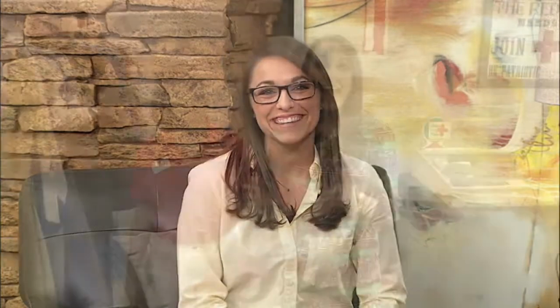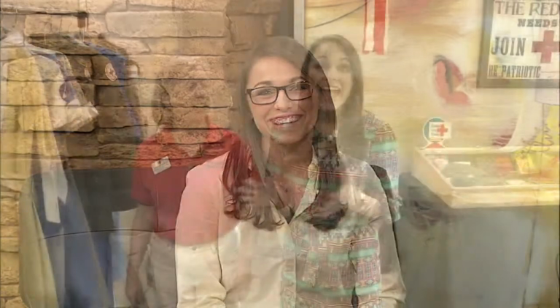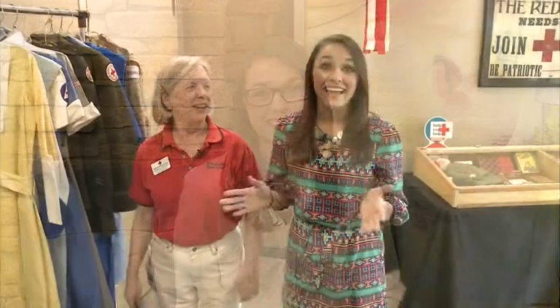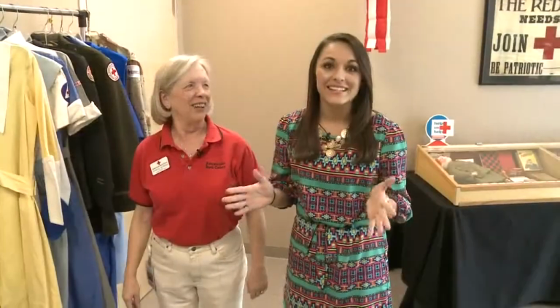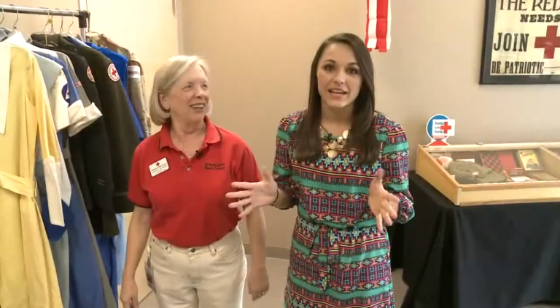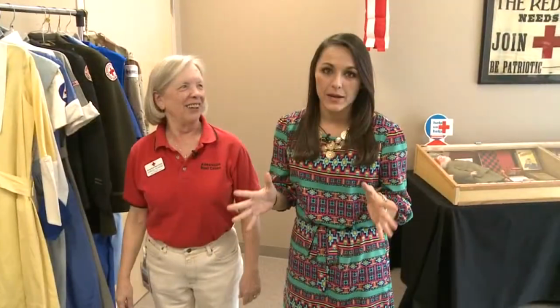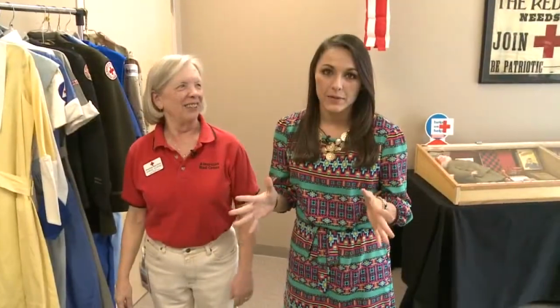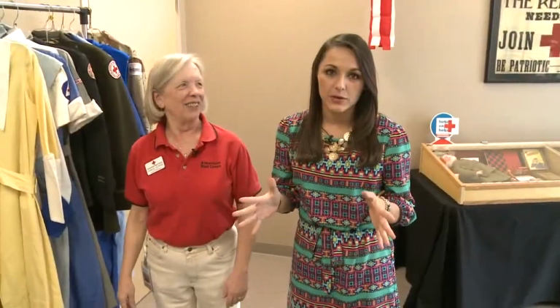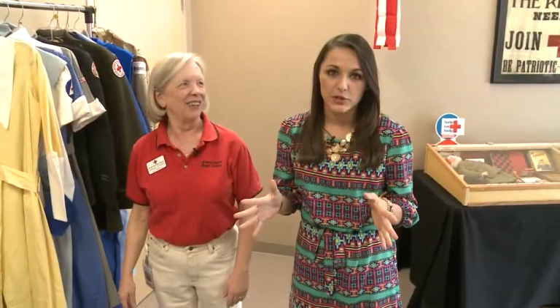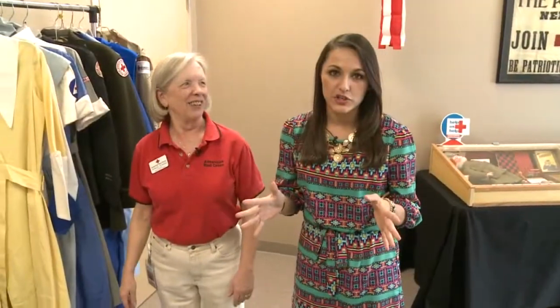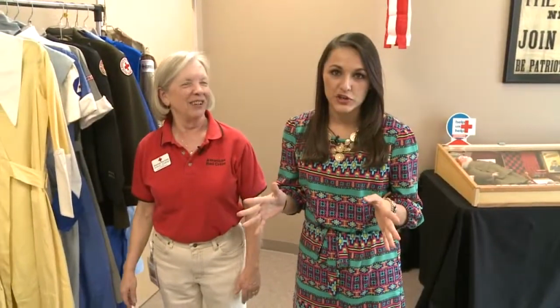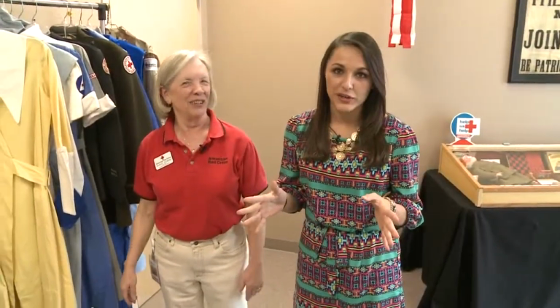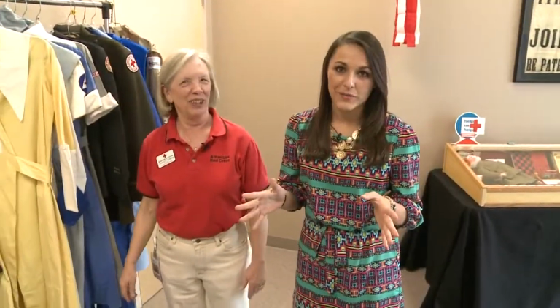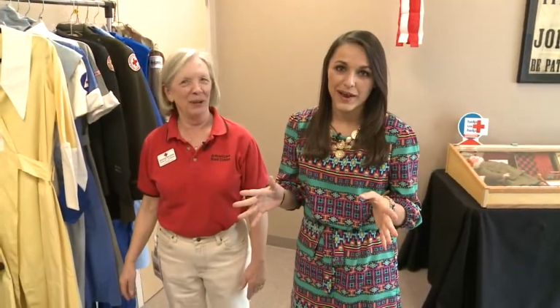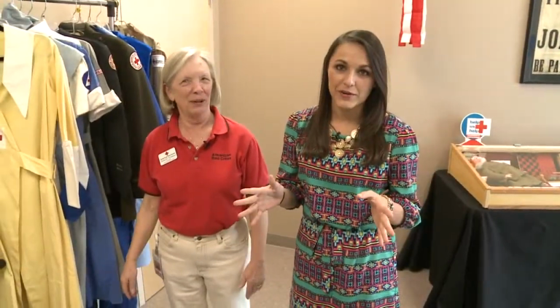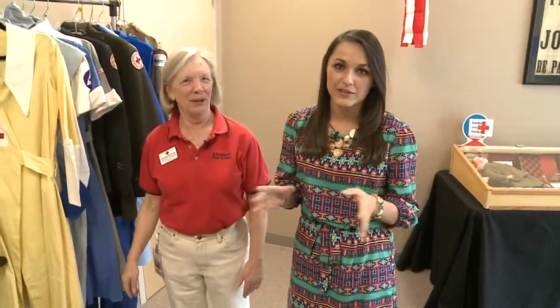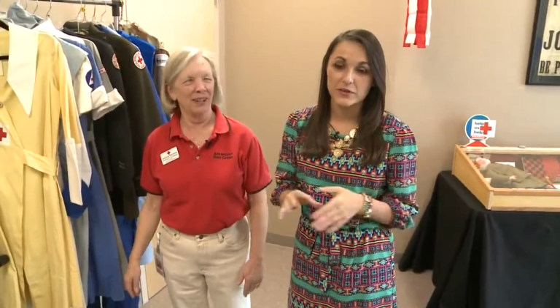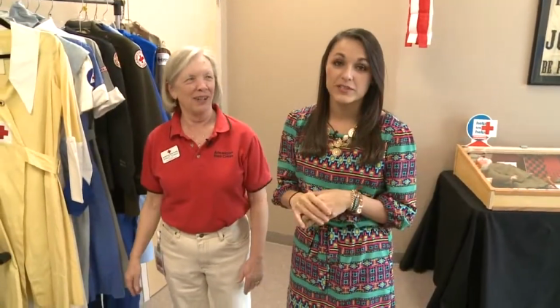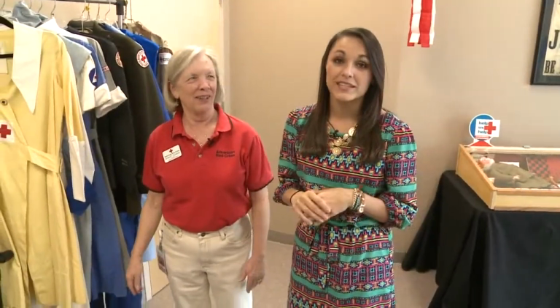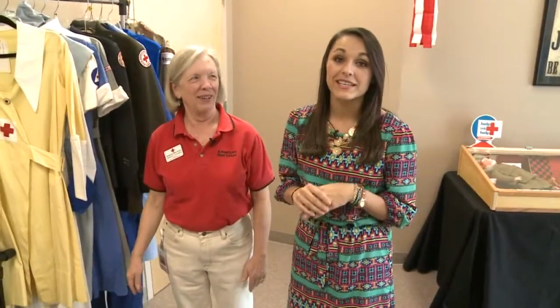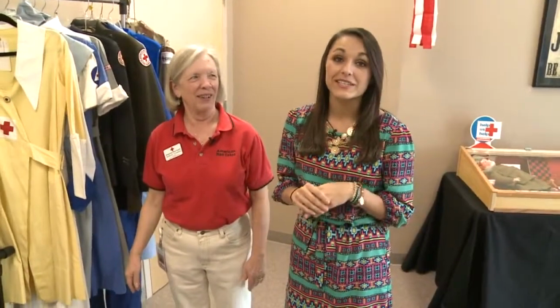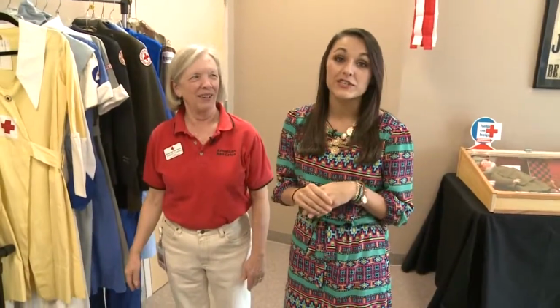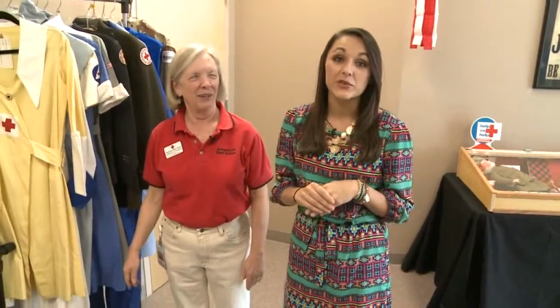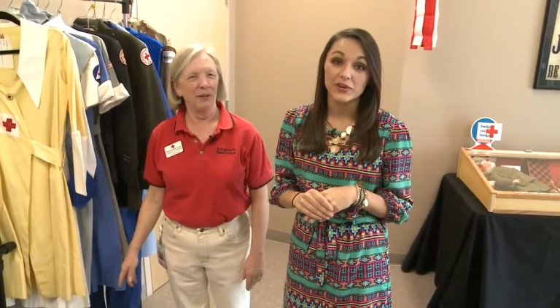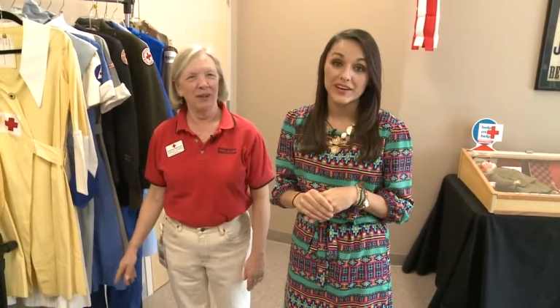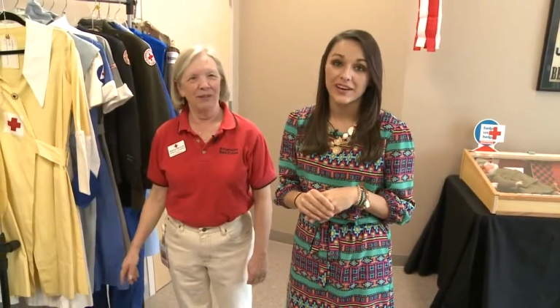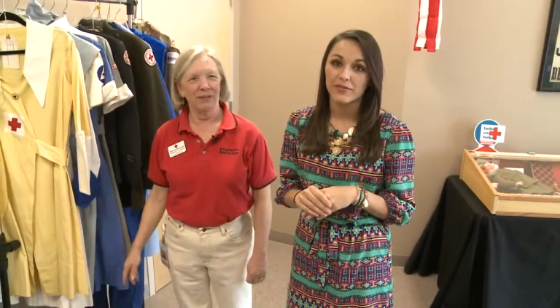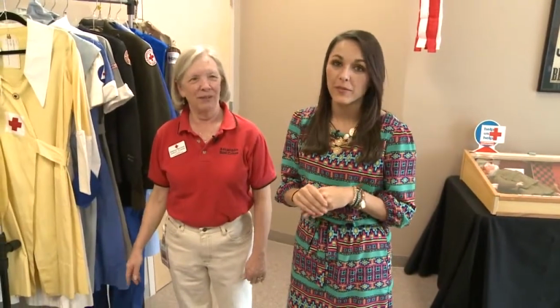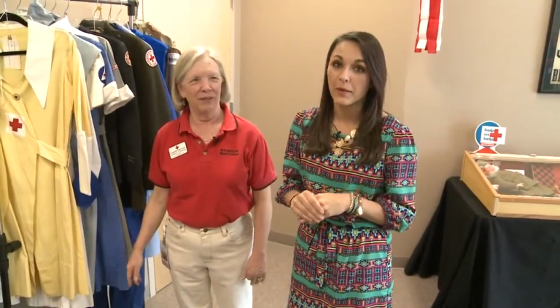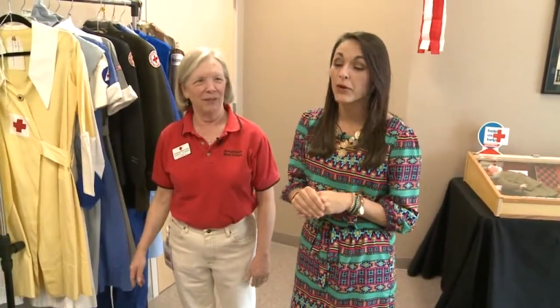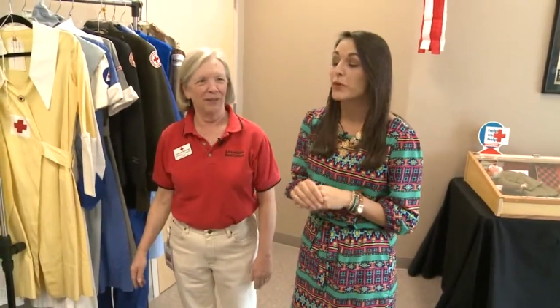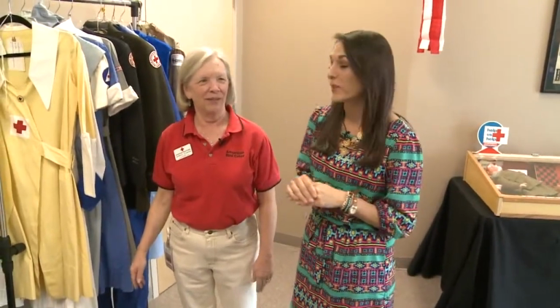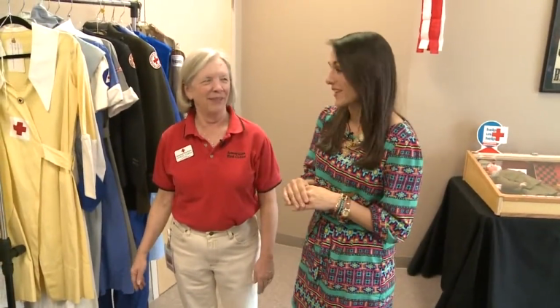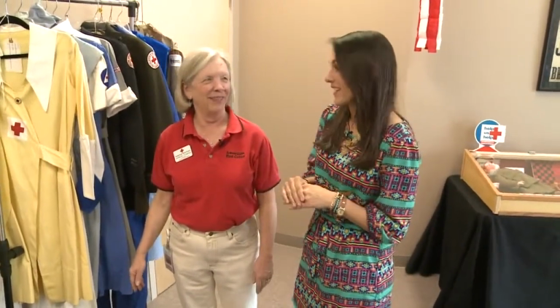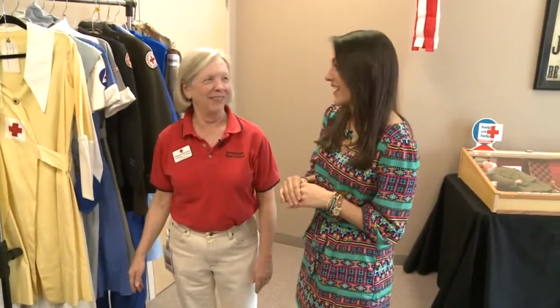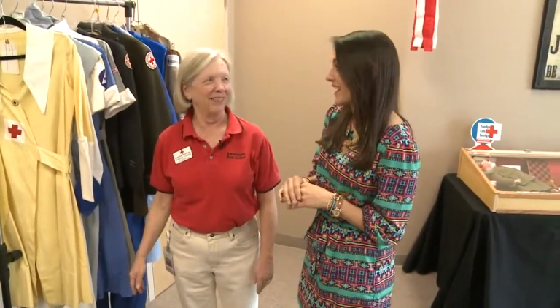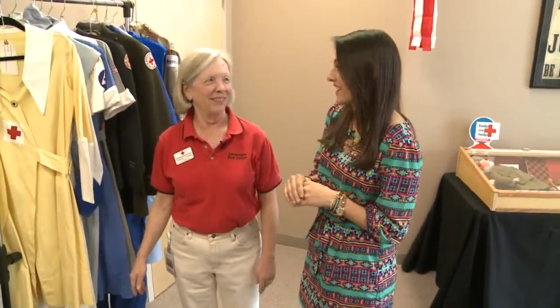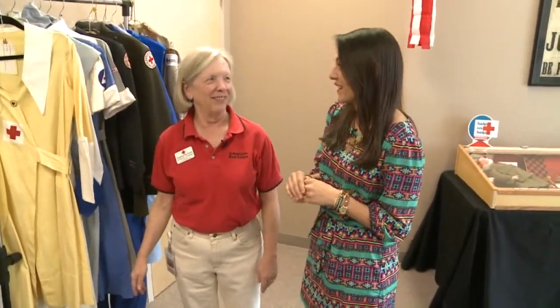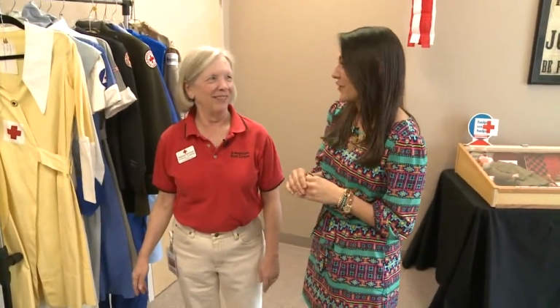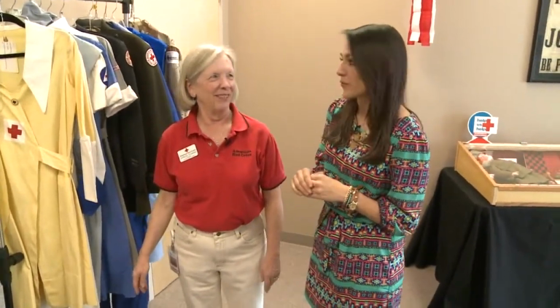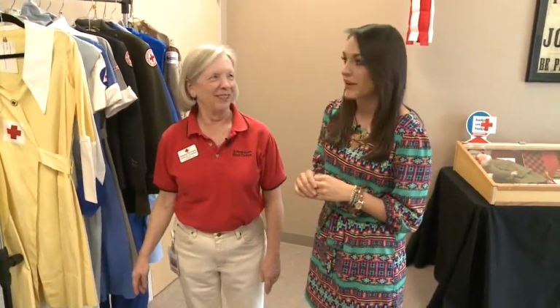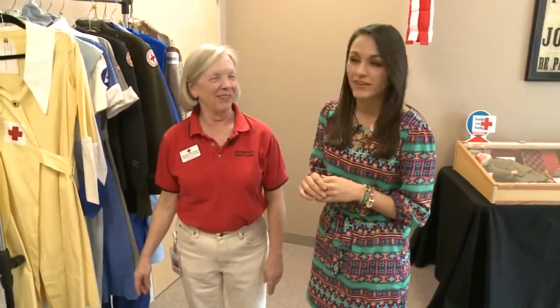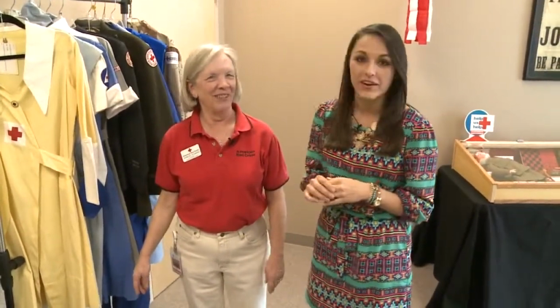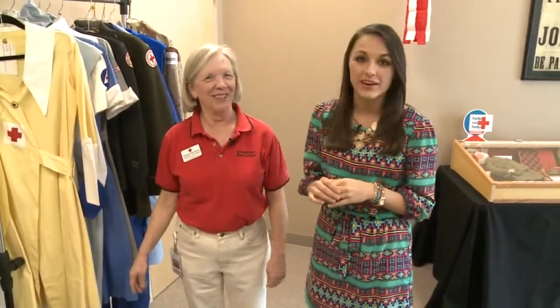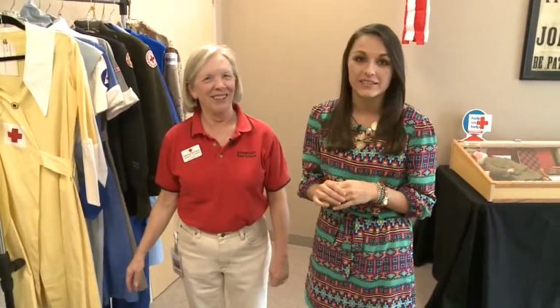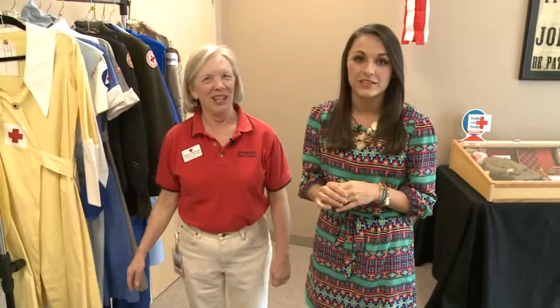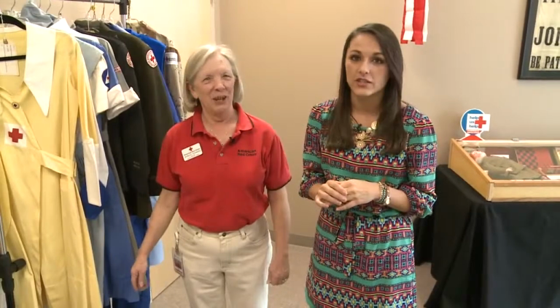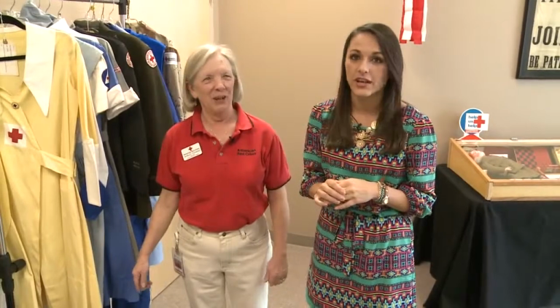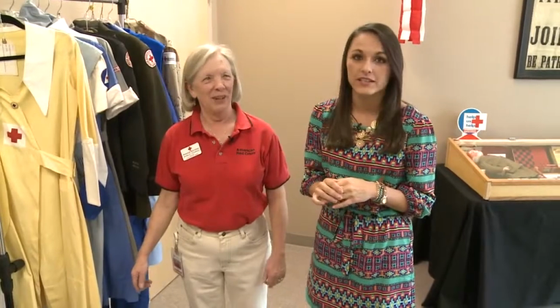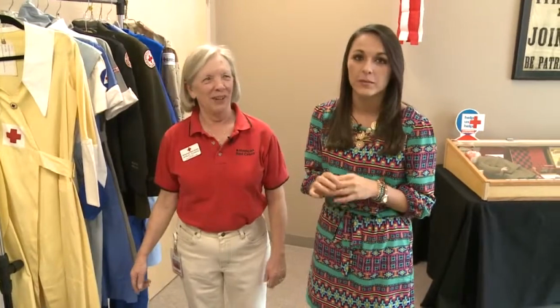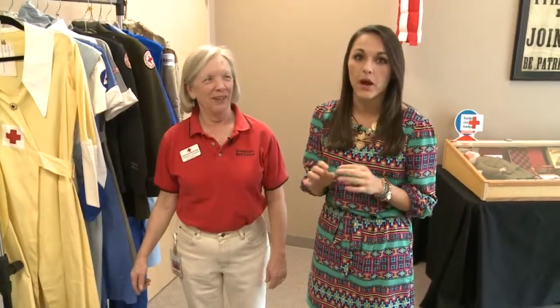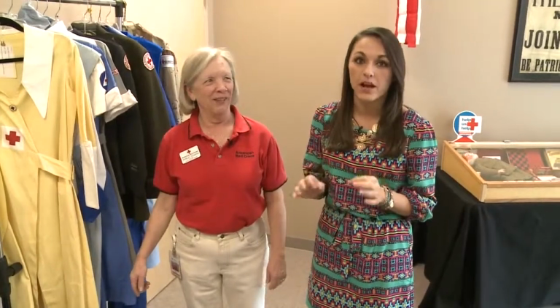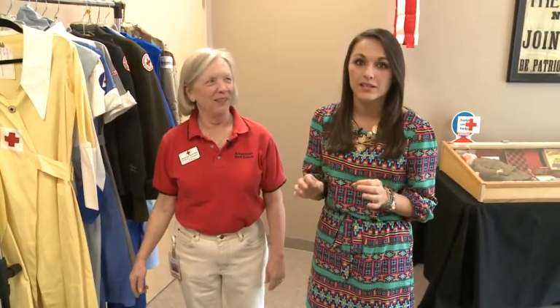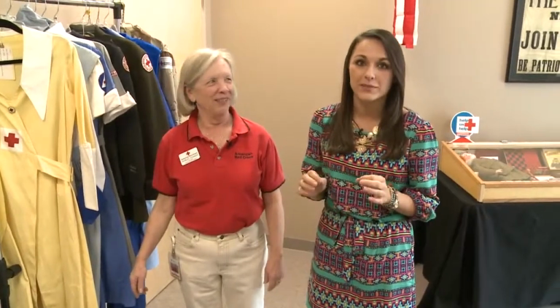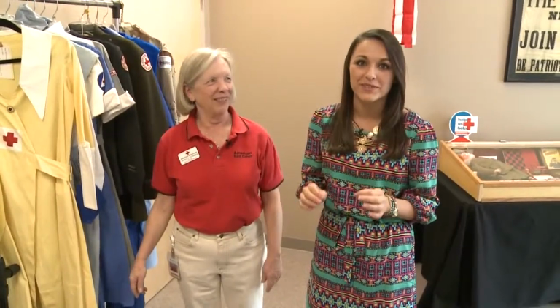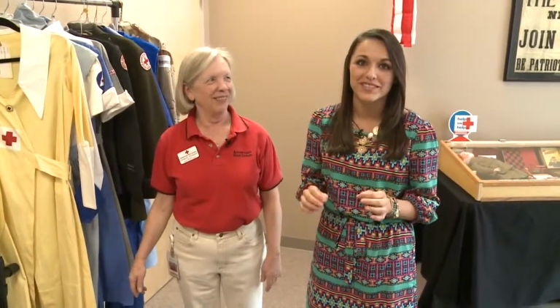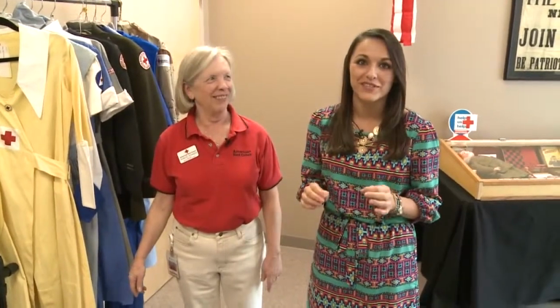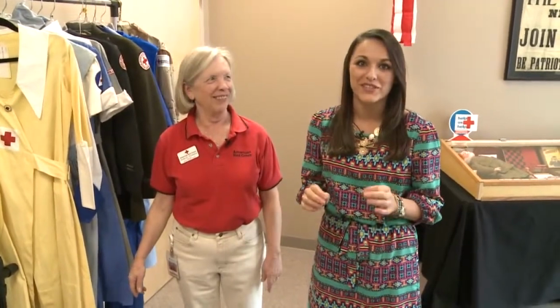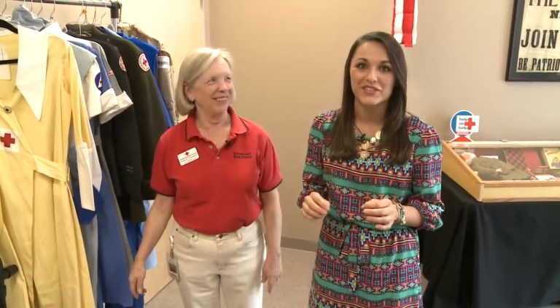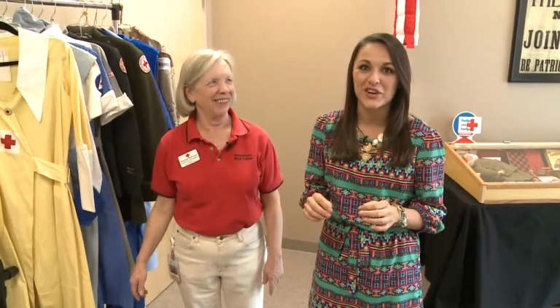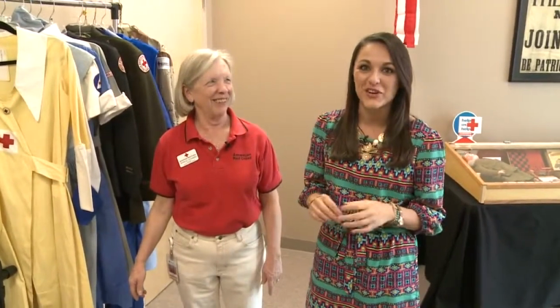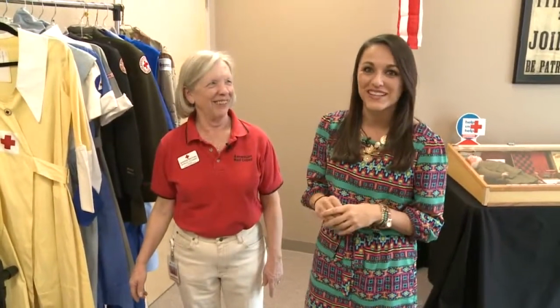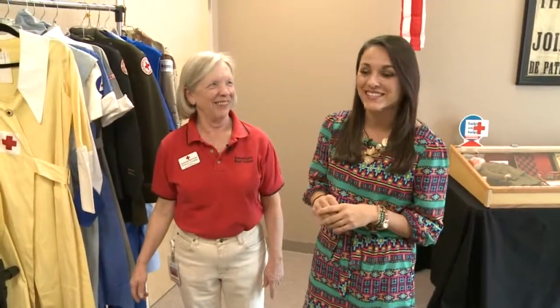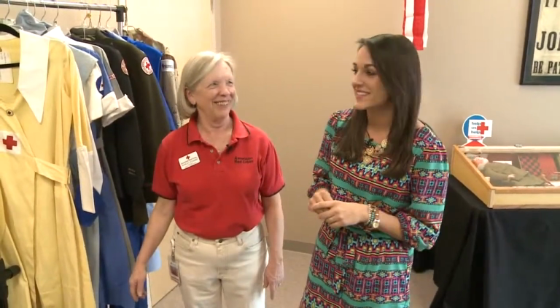Hey guys, I'm here with Shirley Powers, who is the historian of memorabilia here at the Red Cross, and she has some awesome stuff to show us.